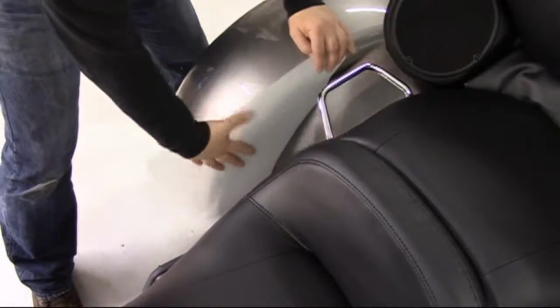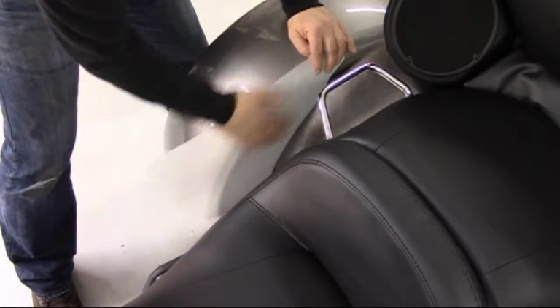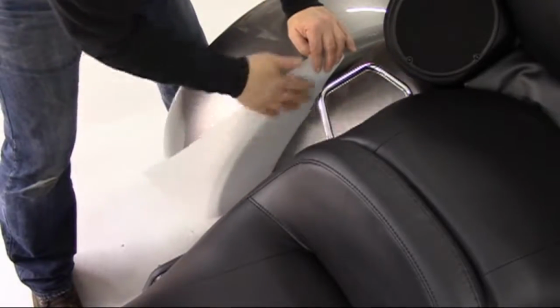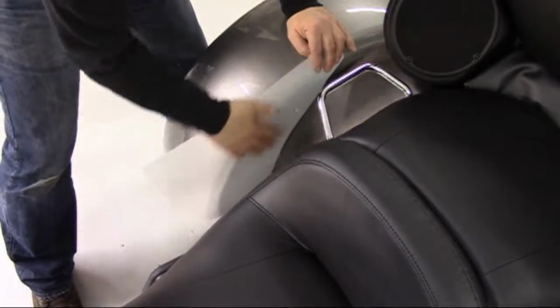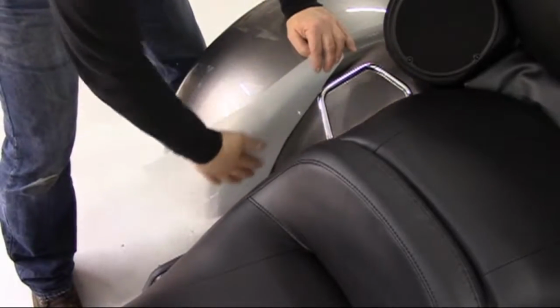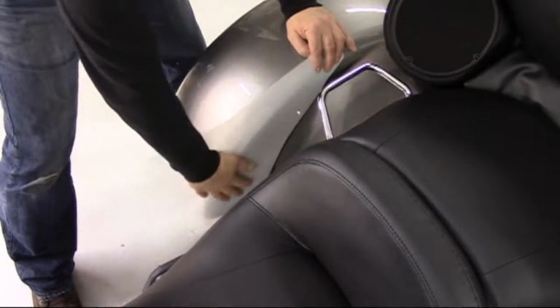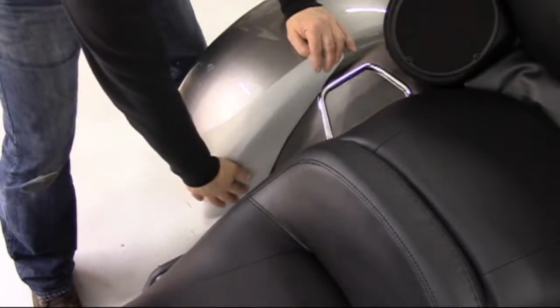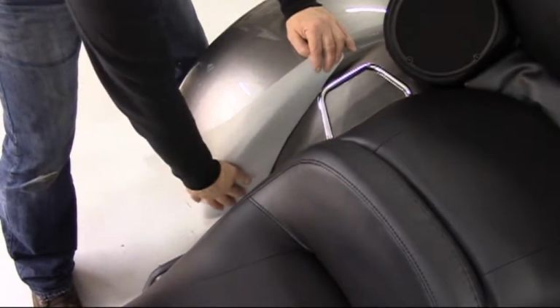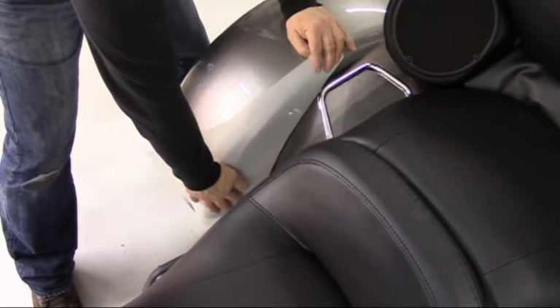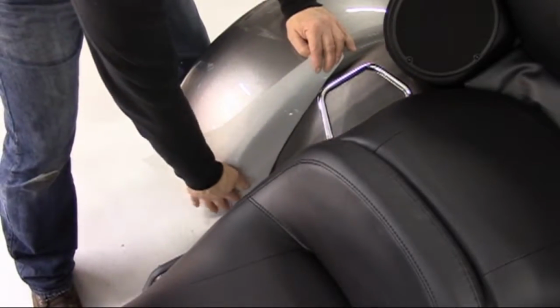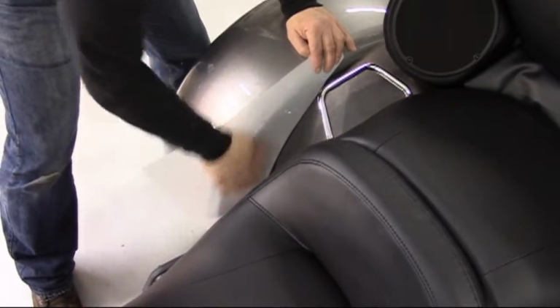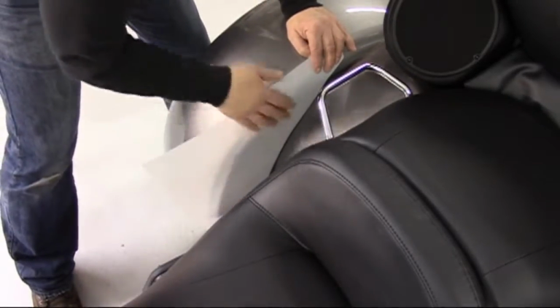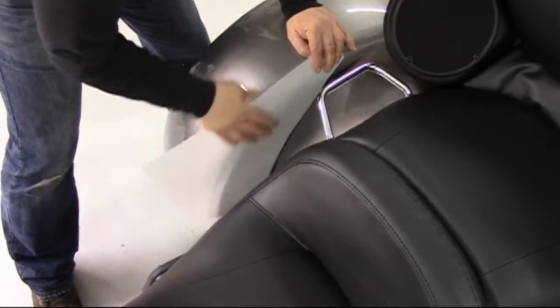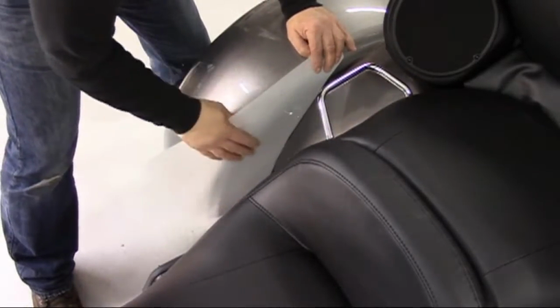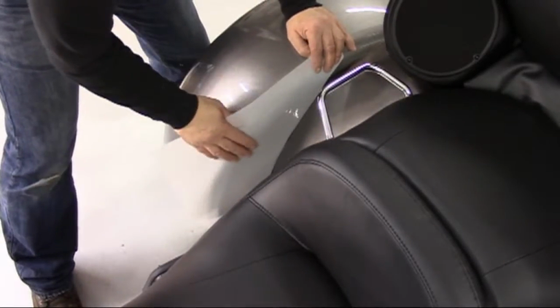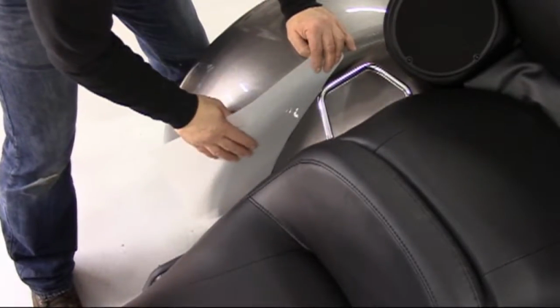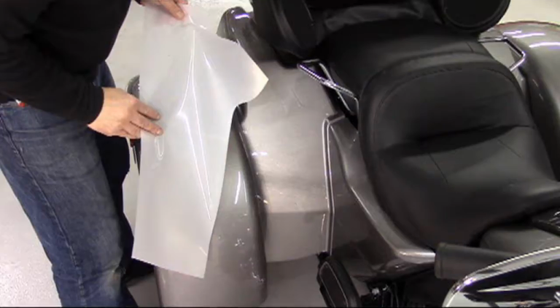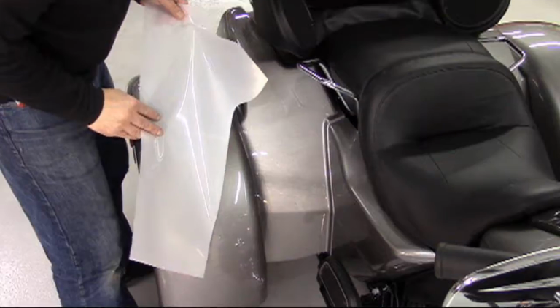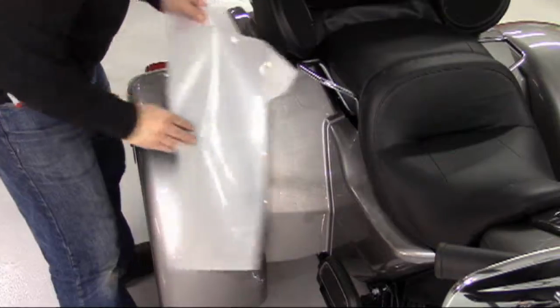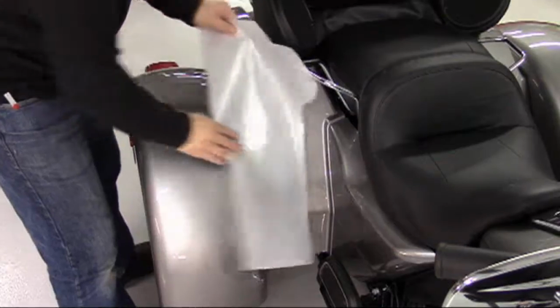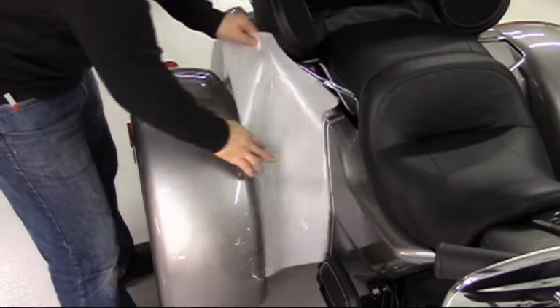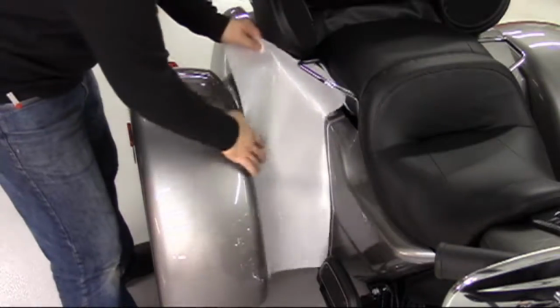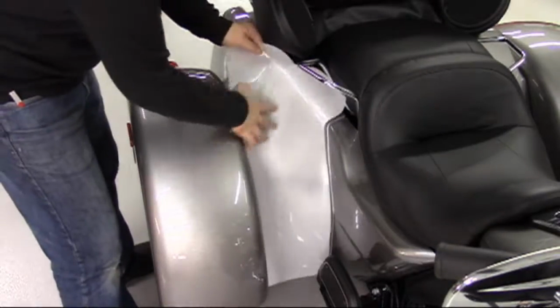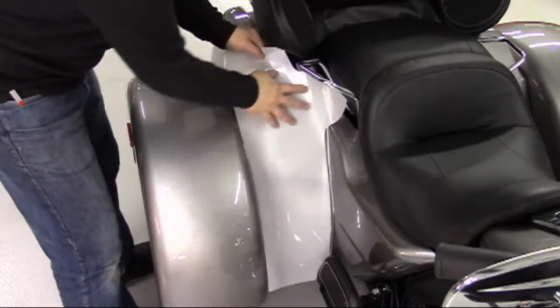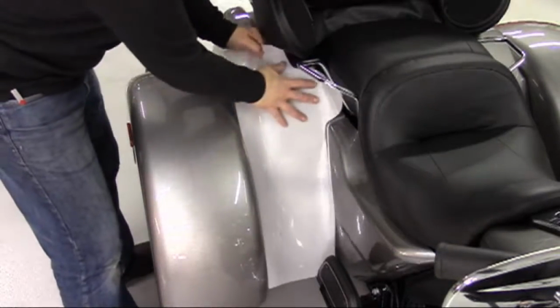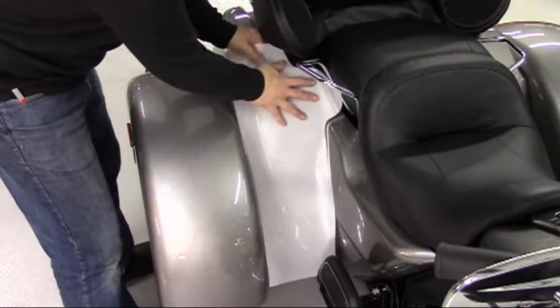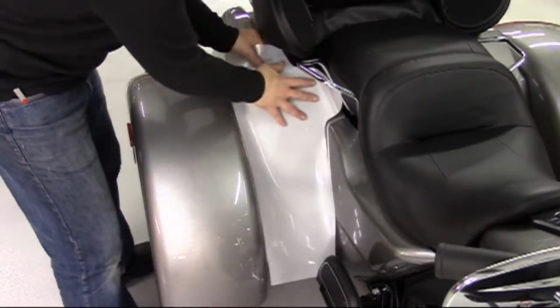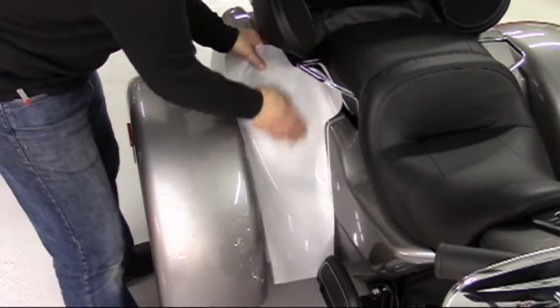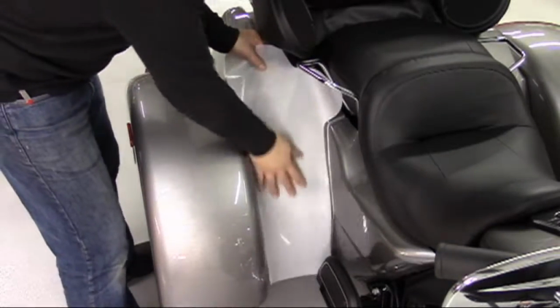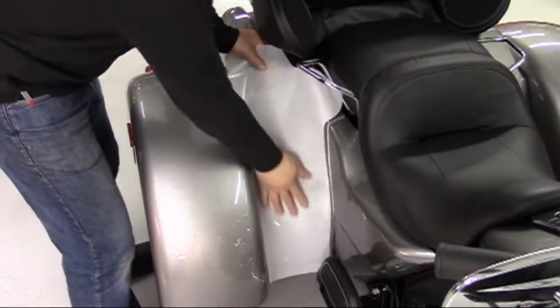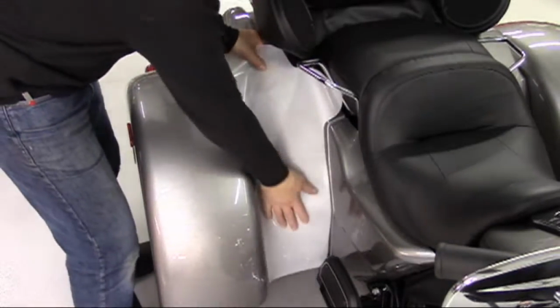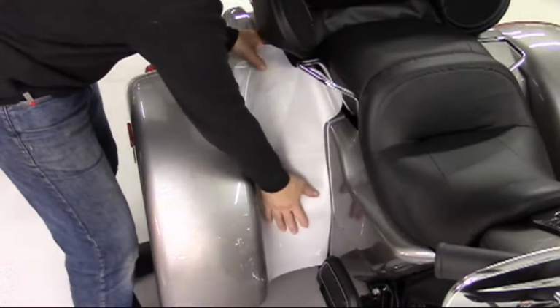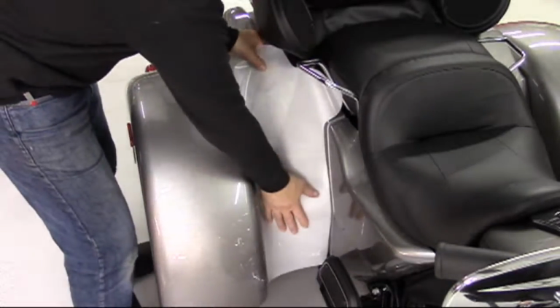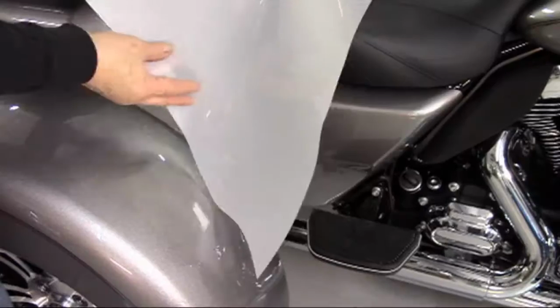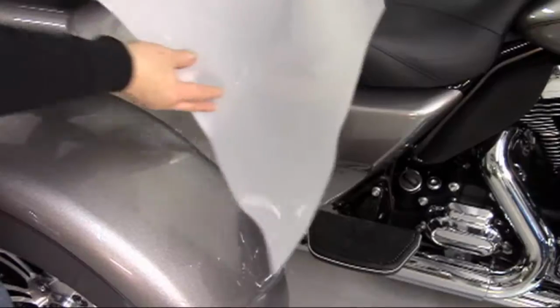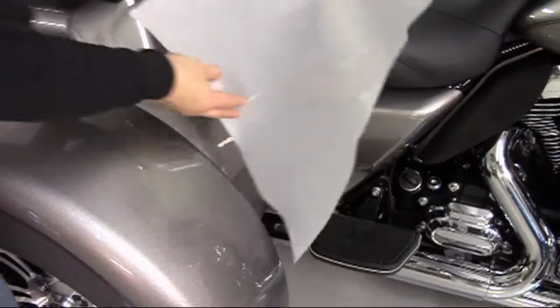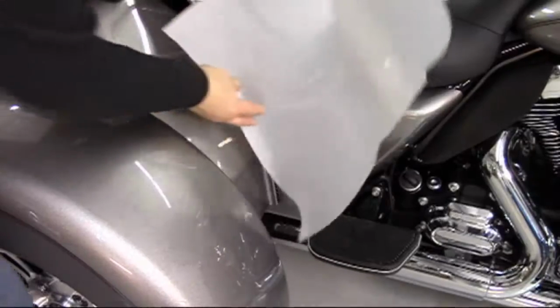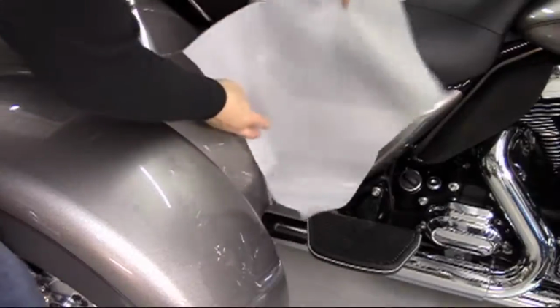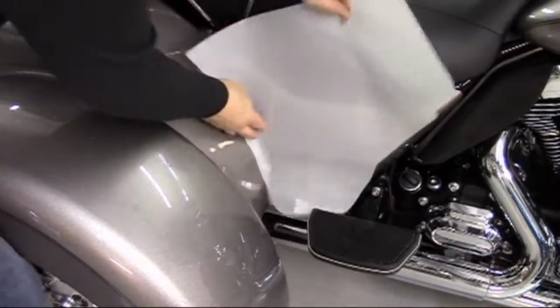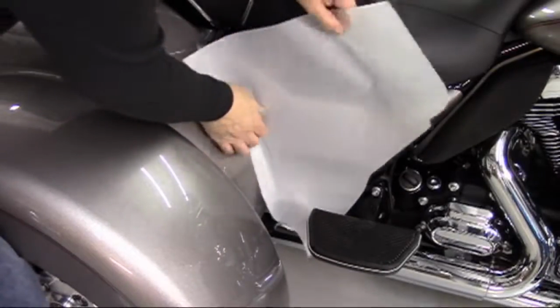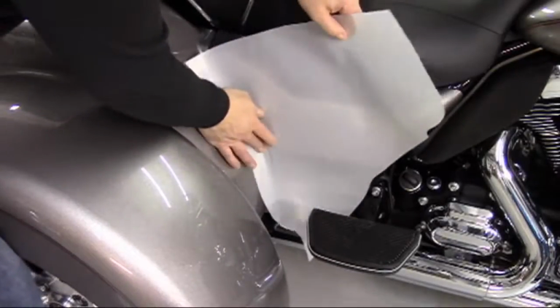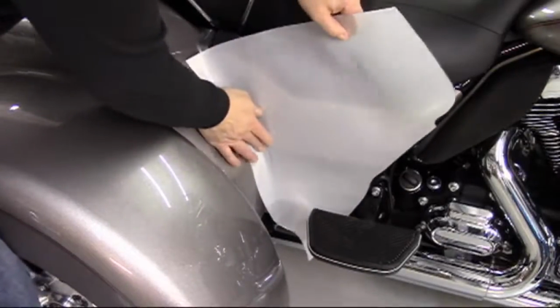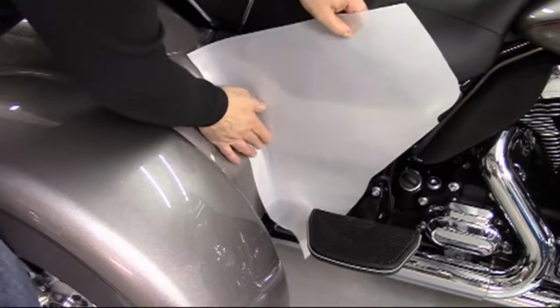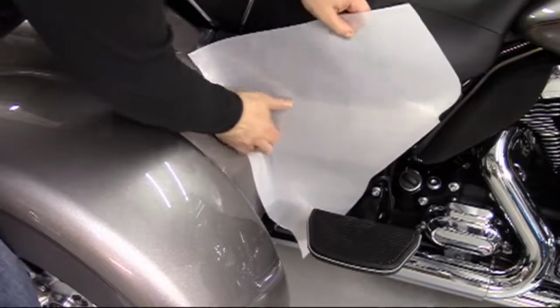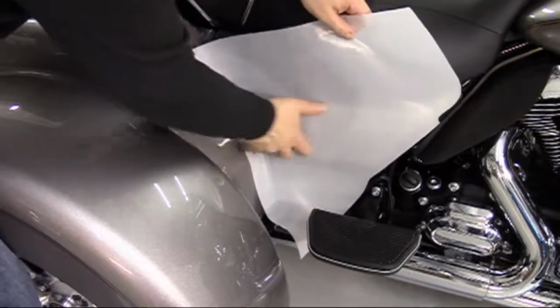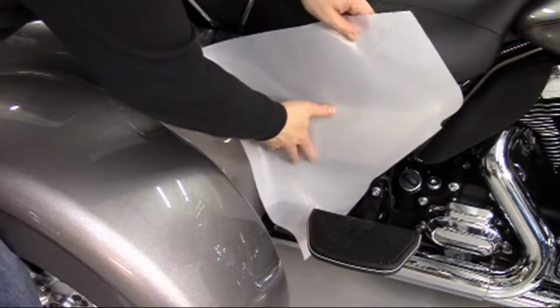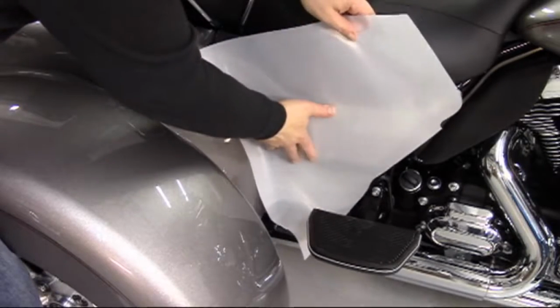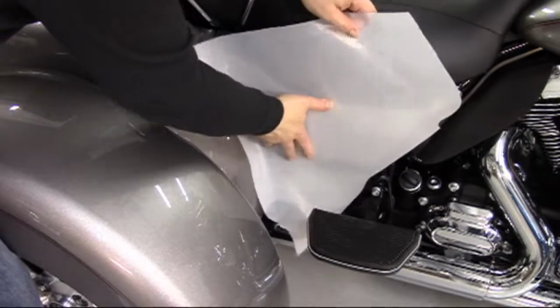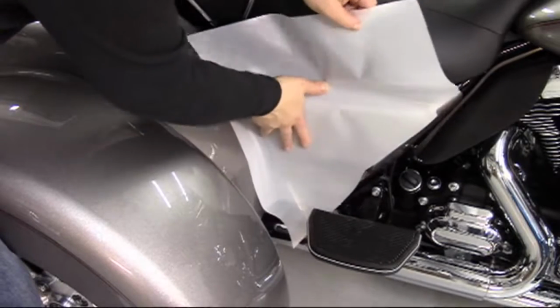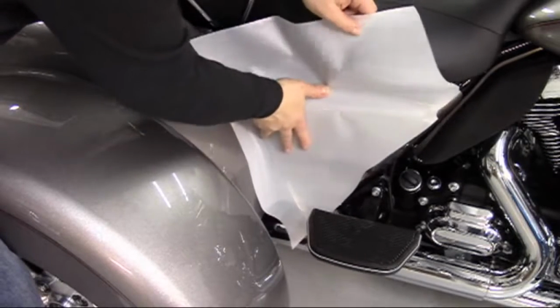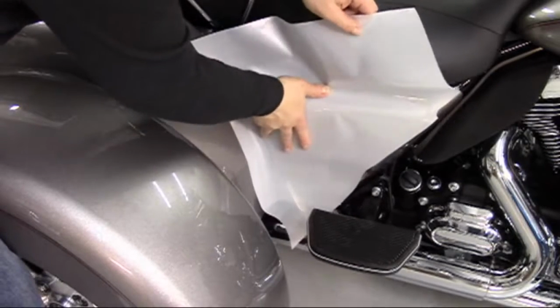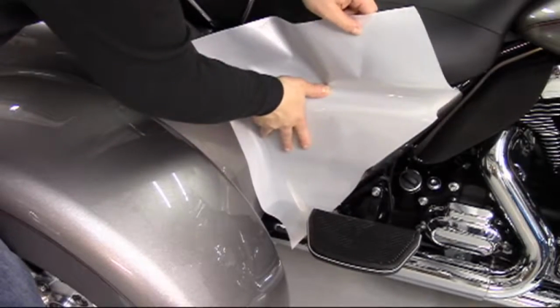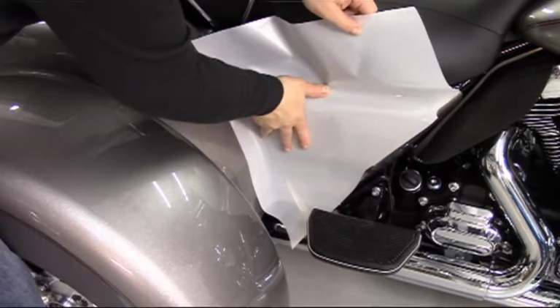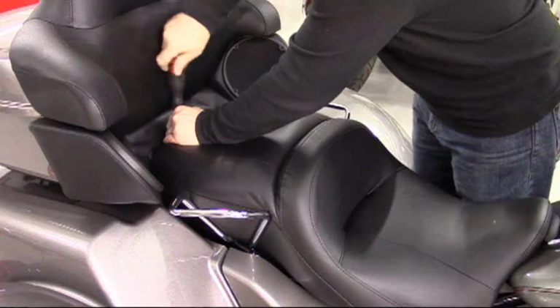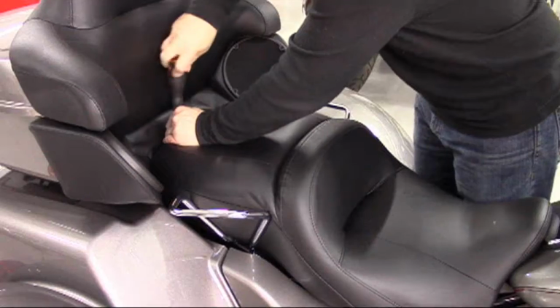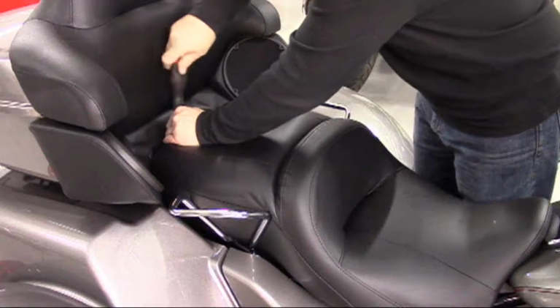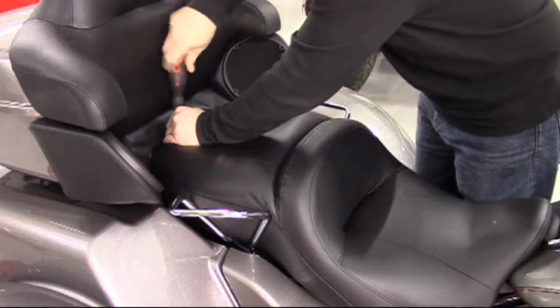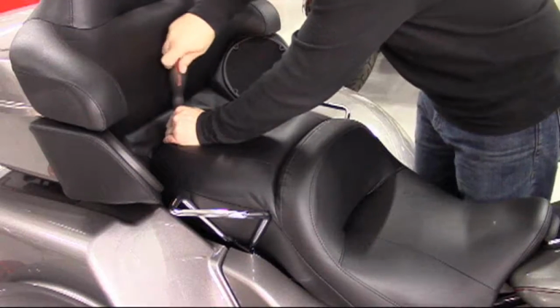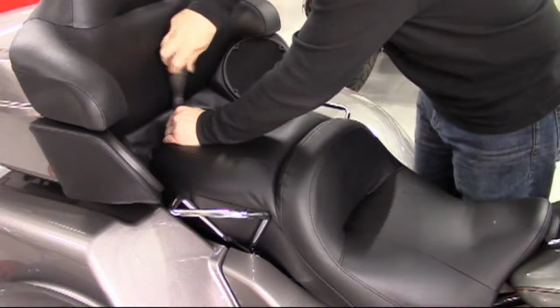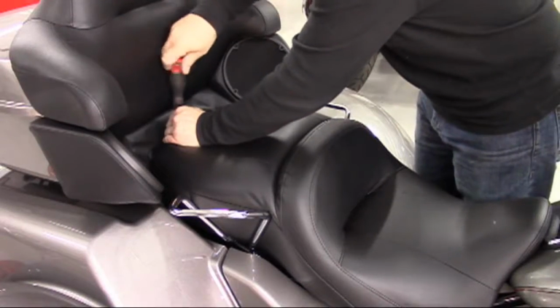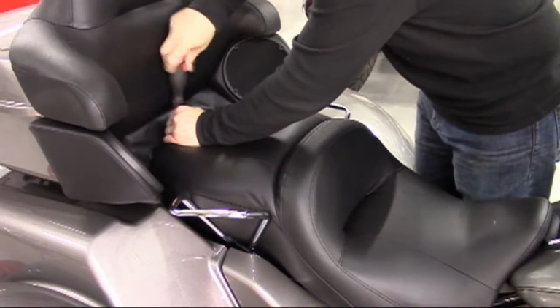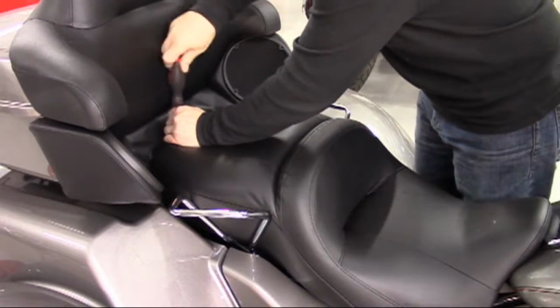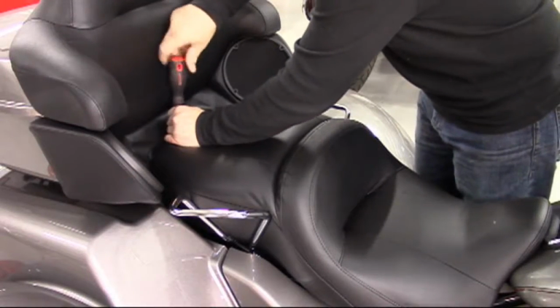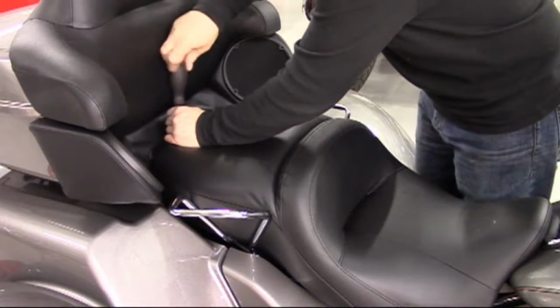Removing the seat allows access to the side cover tops, which makes it easier to apply the top area that protects from seat abrasion.